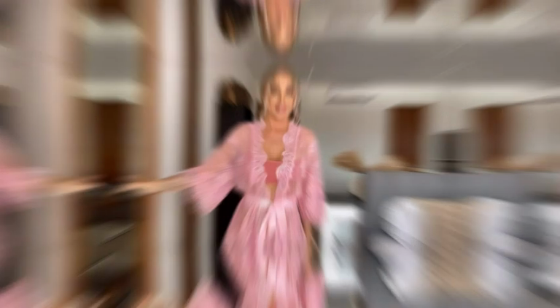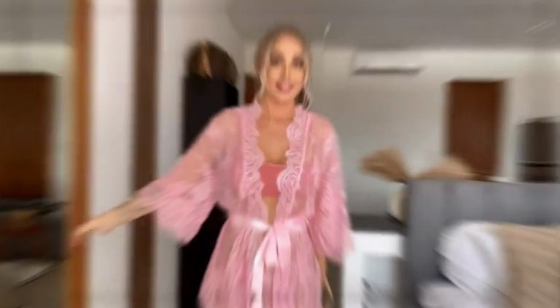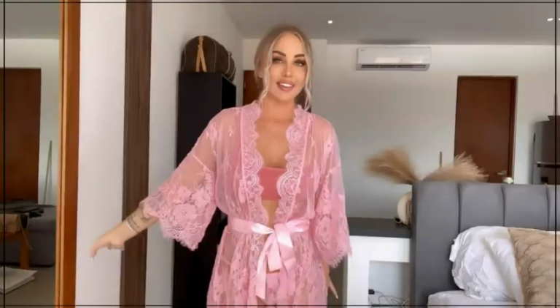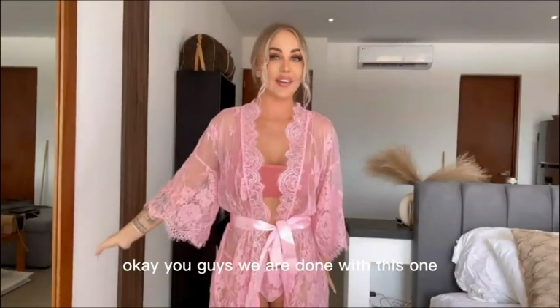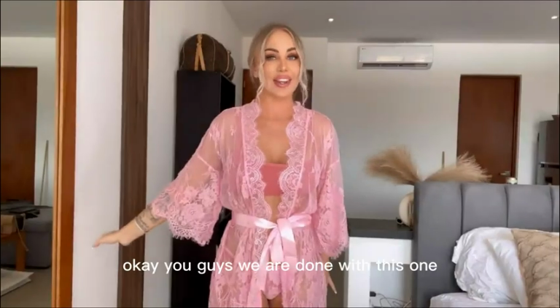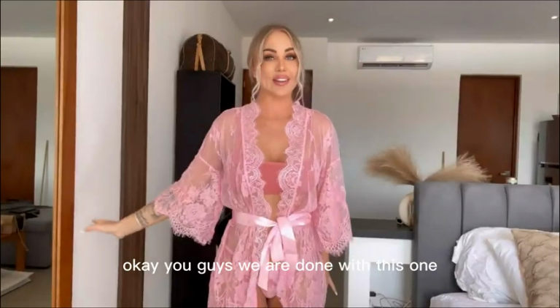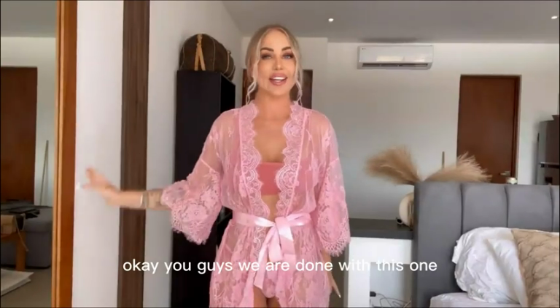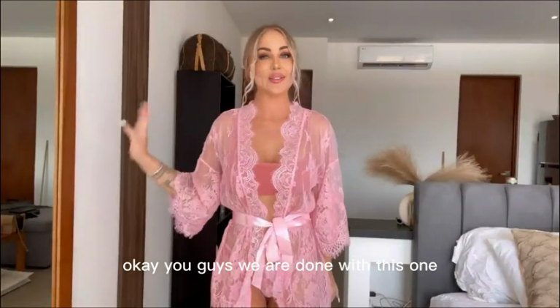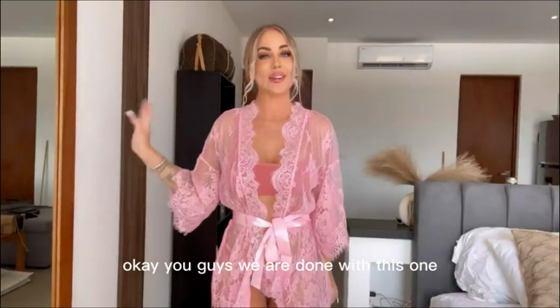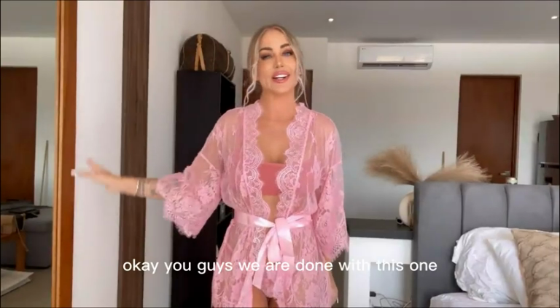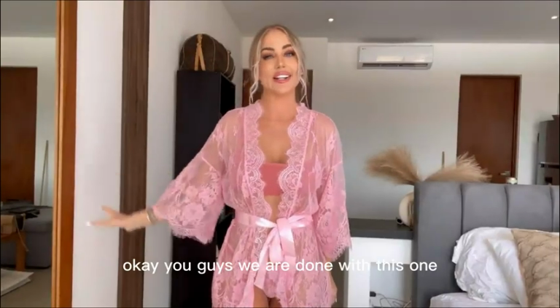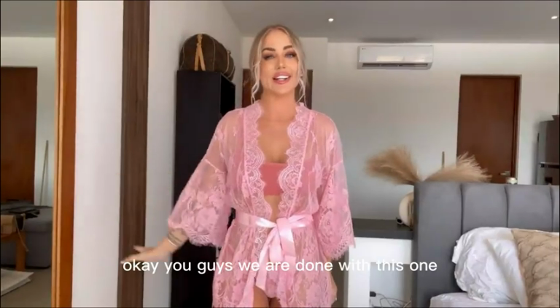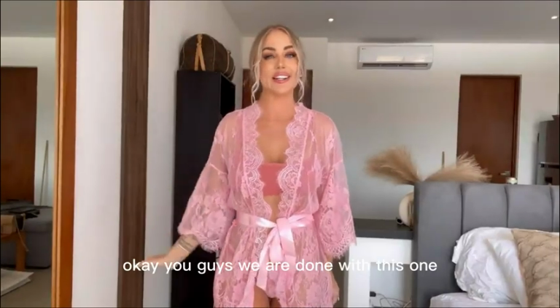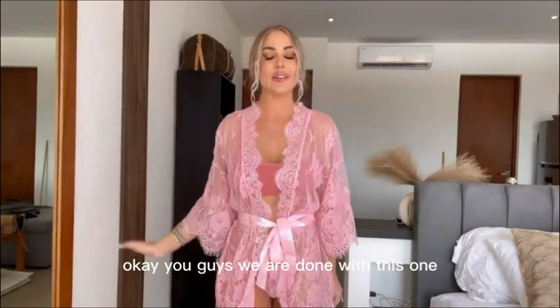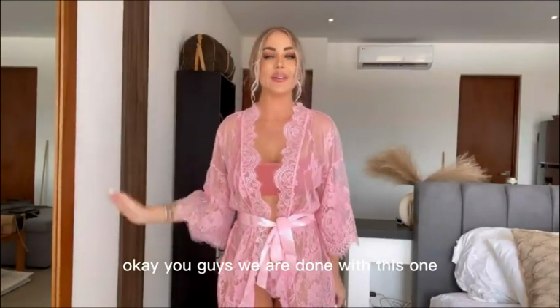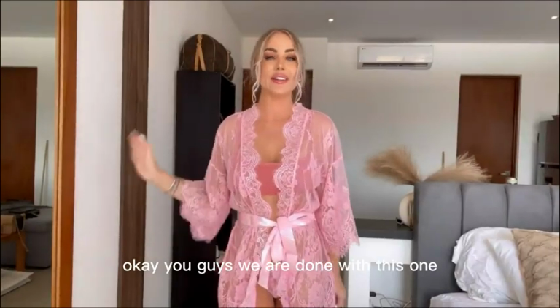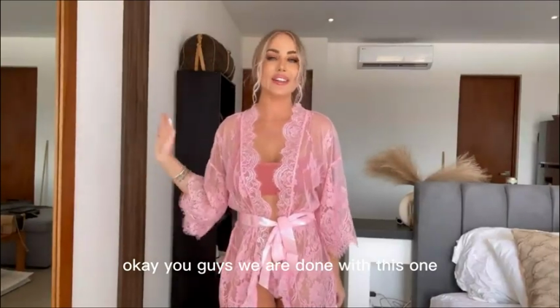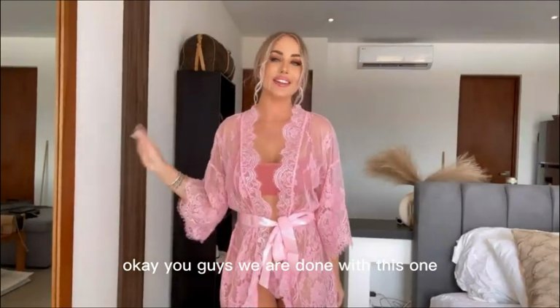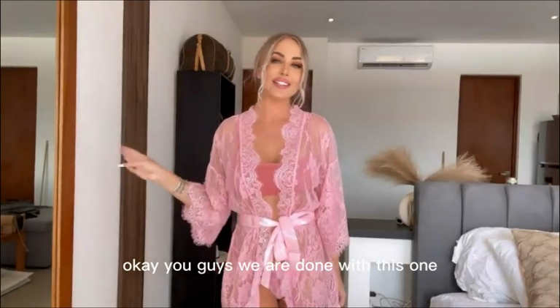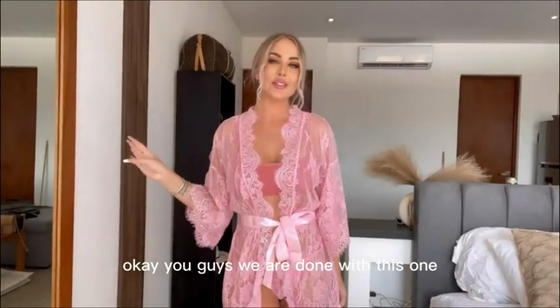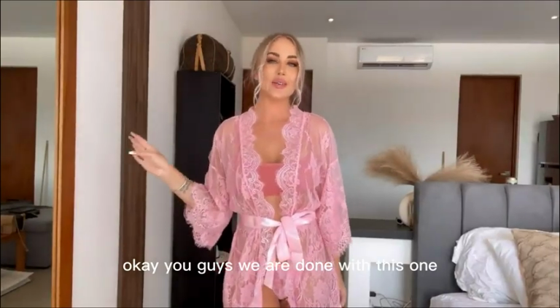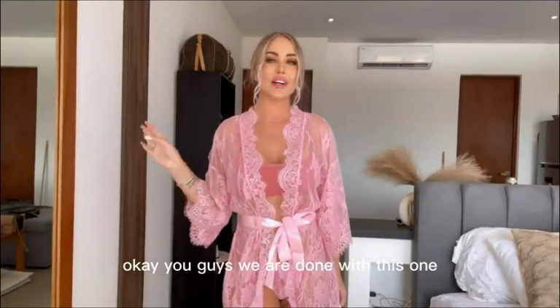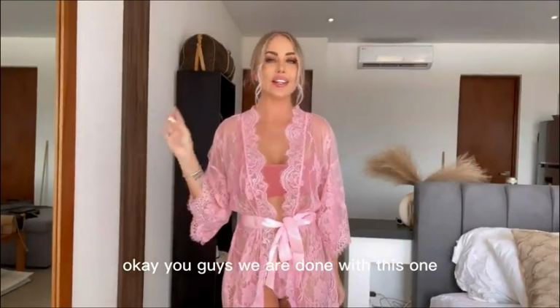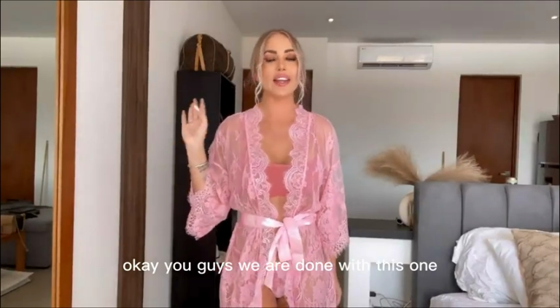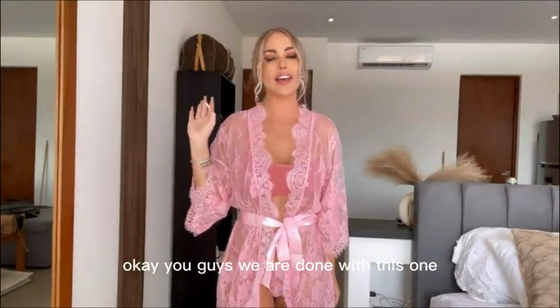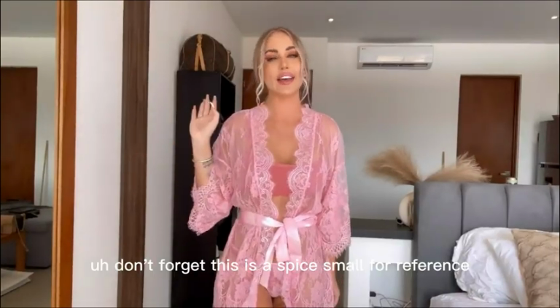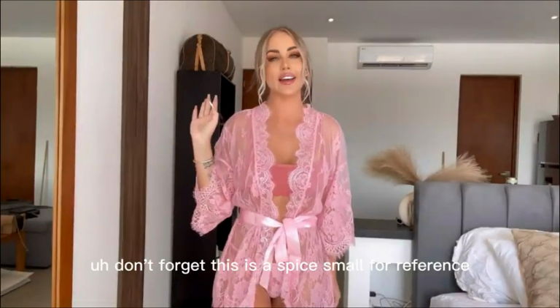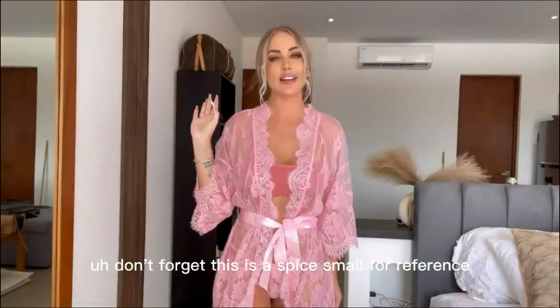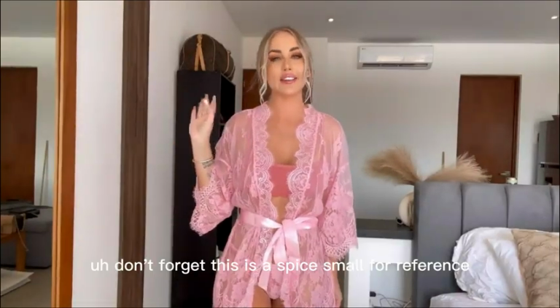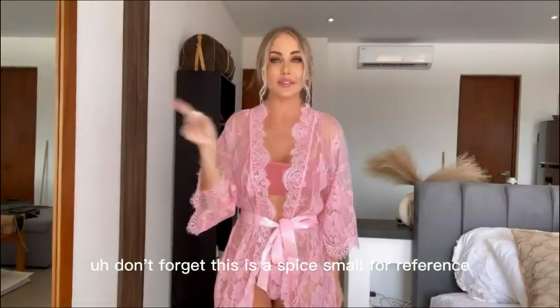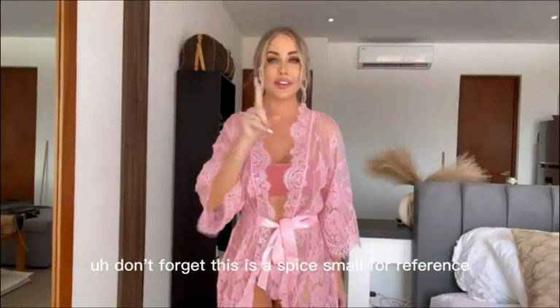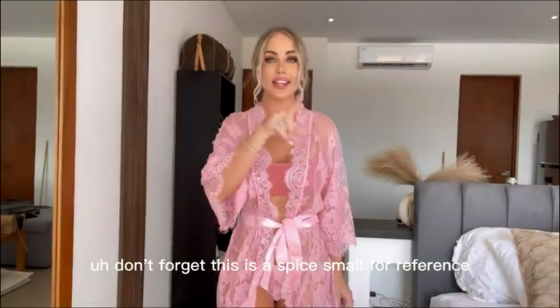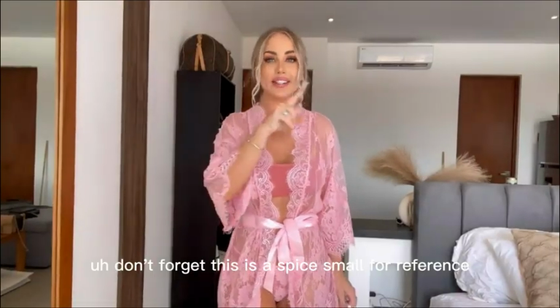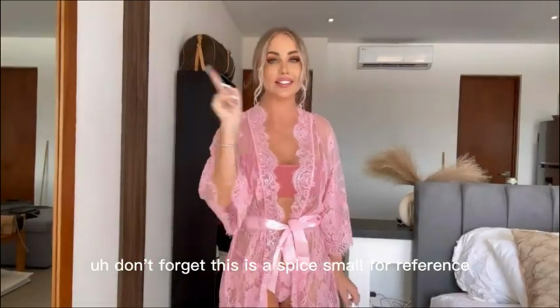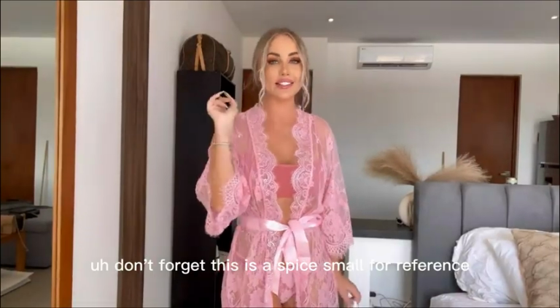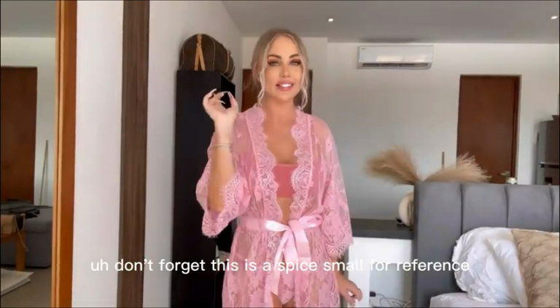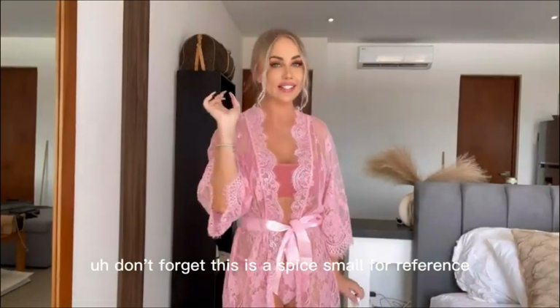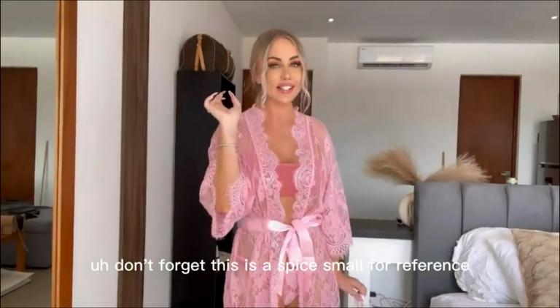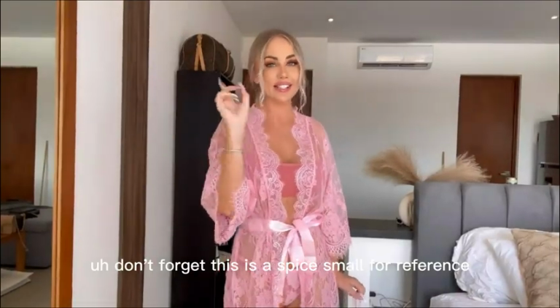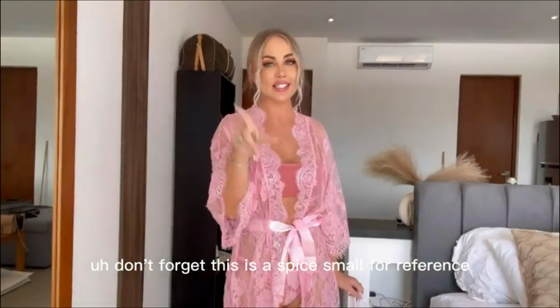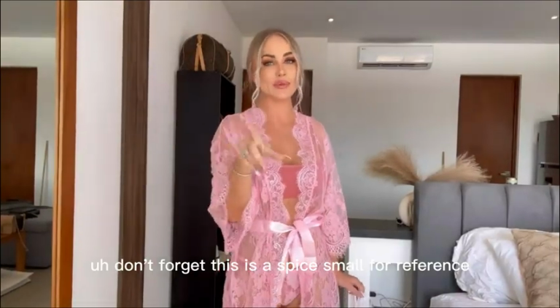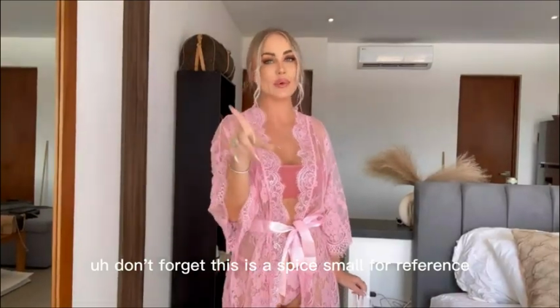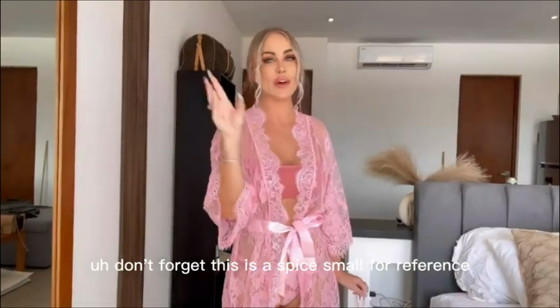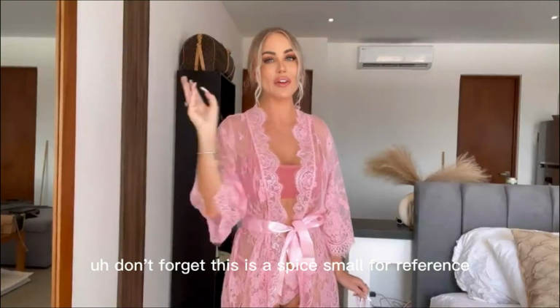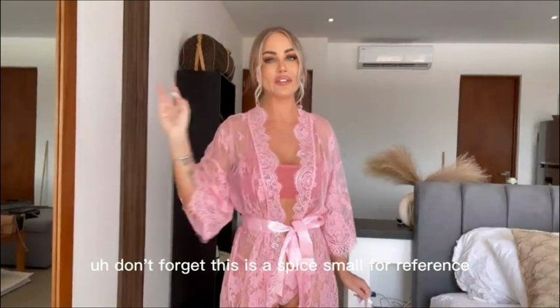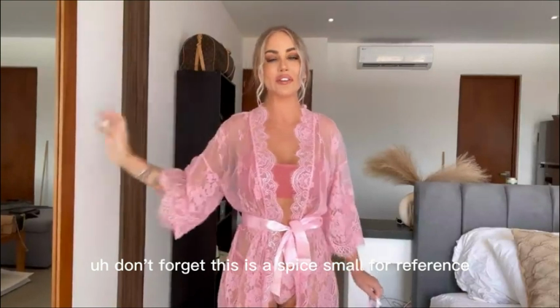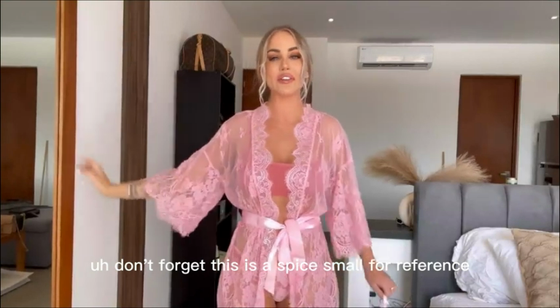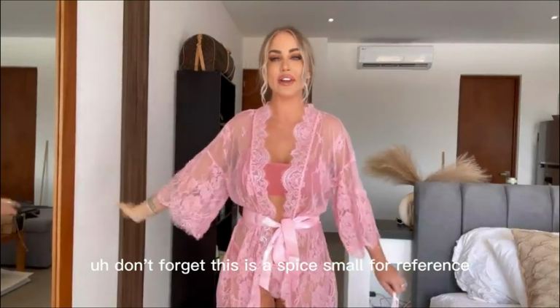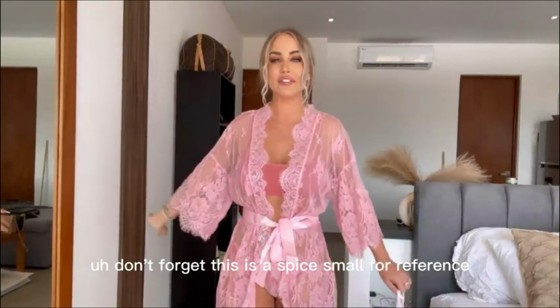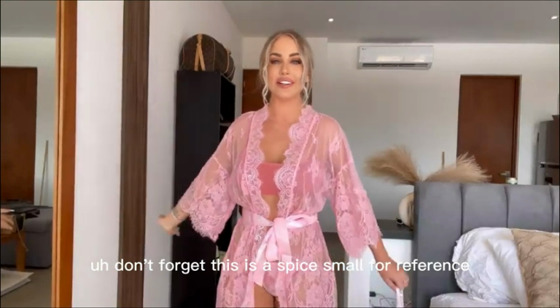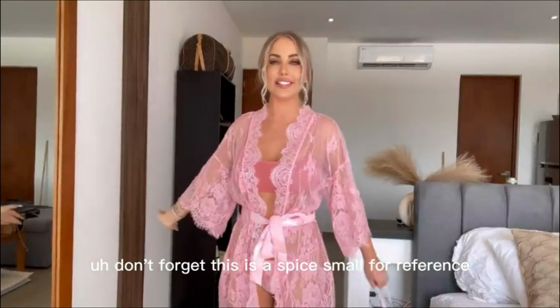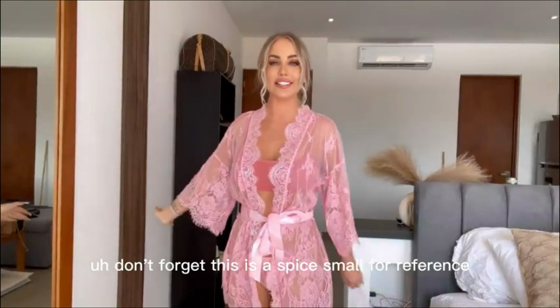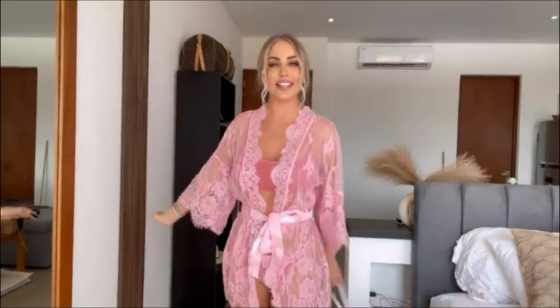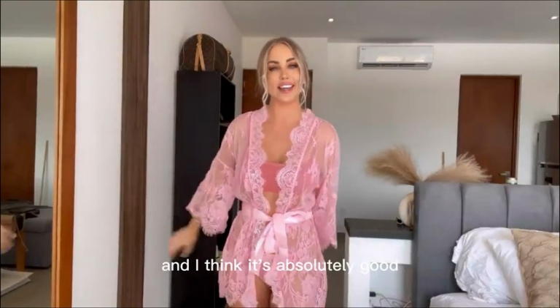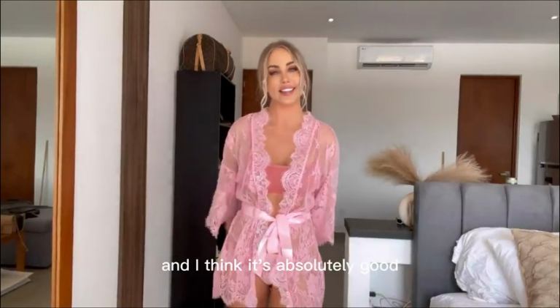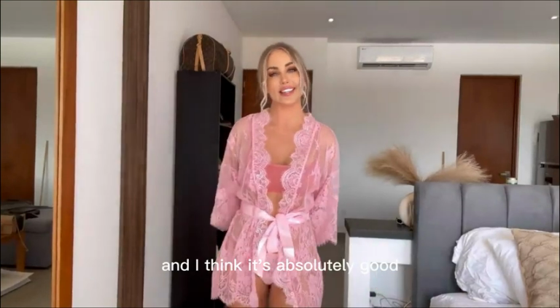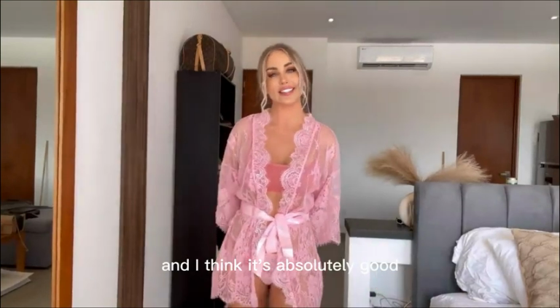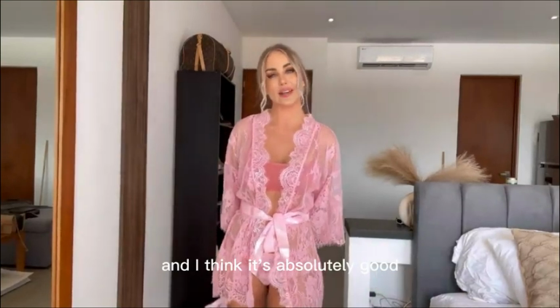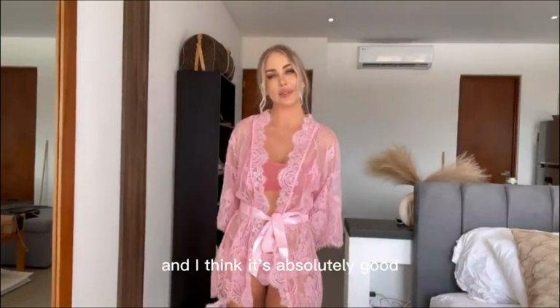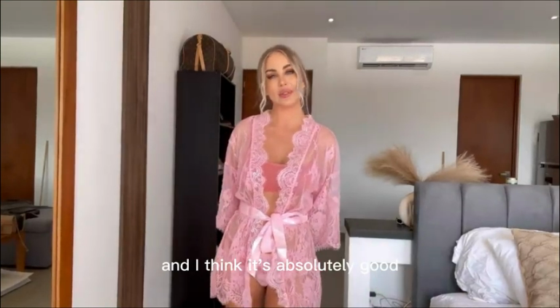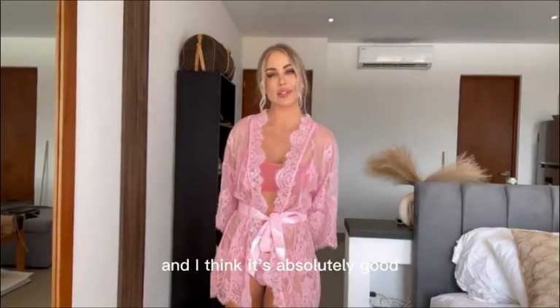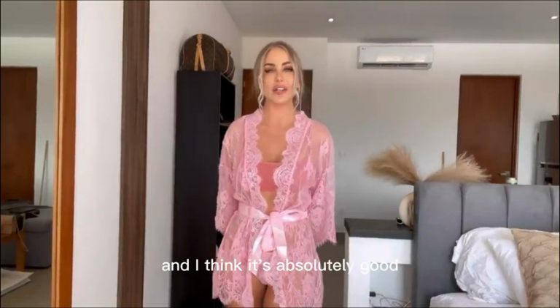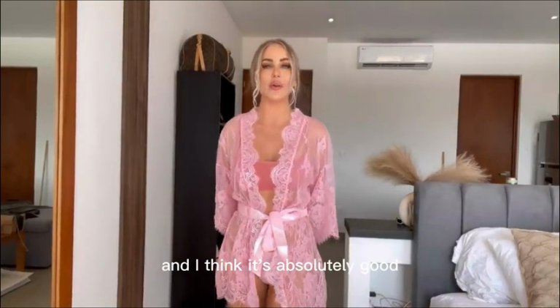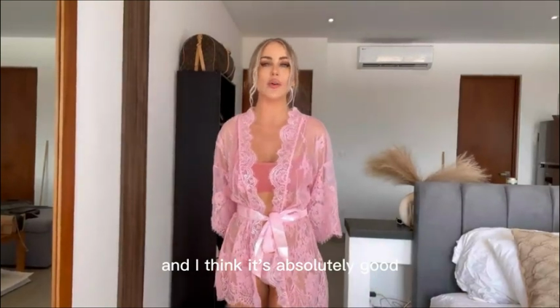Okay you guys, we are done with this one. Don't forget this is a Spice Small for reference and I think it's absolutely gorgeous.